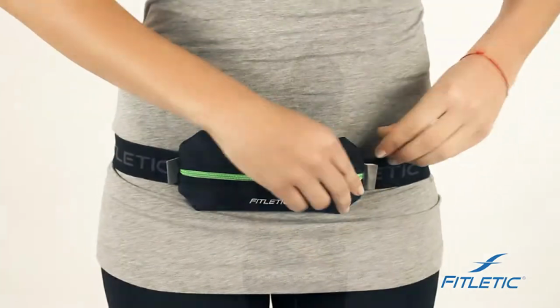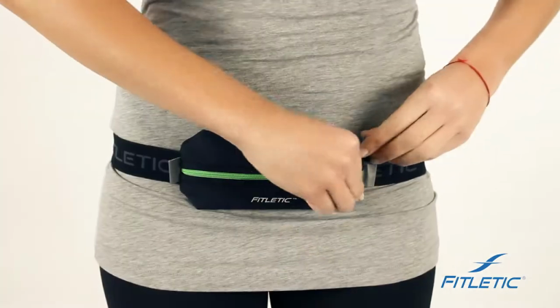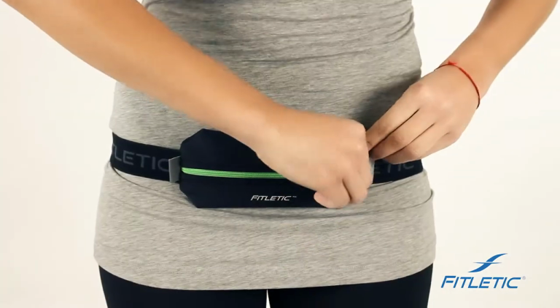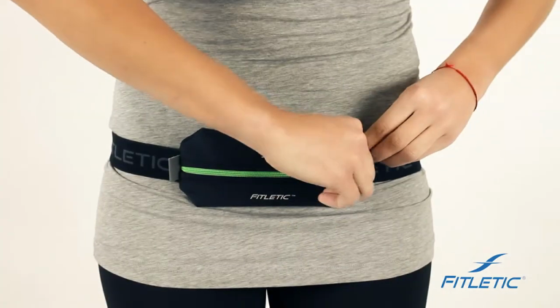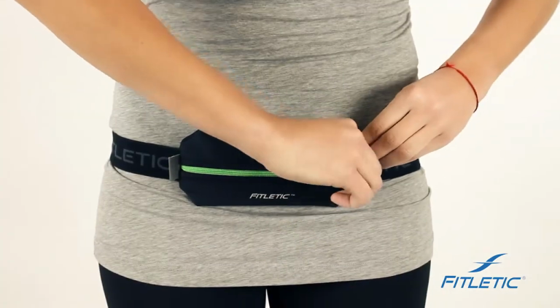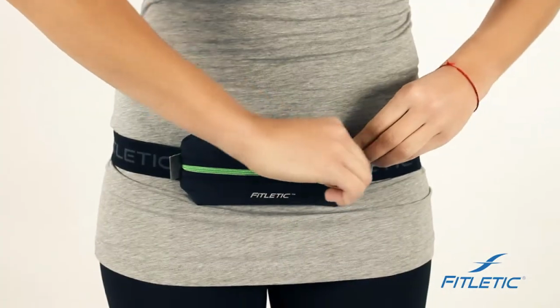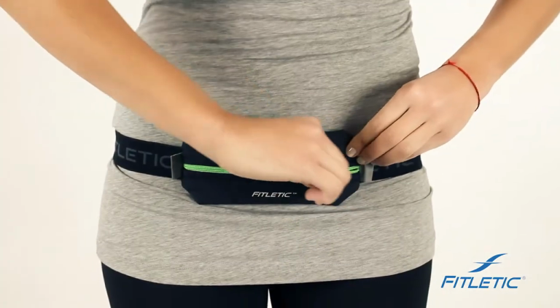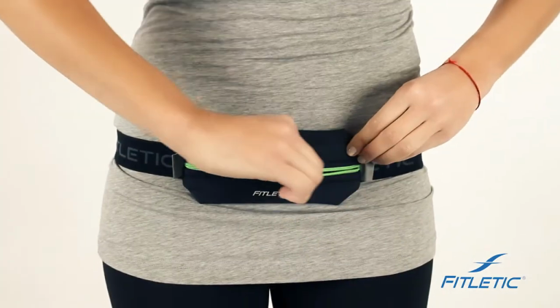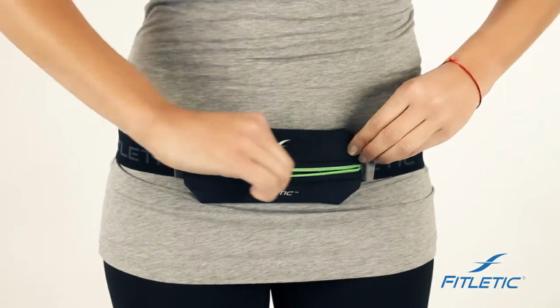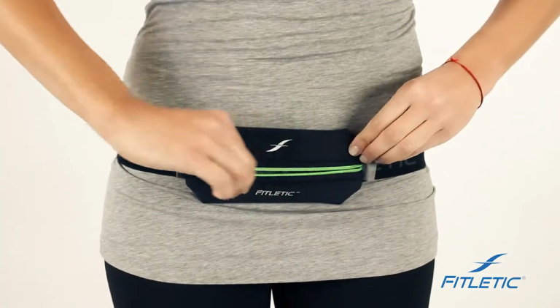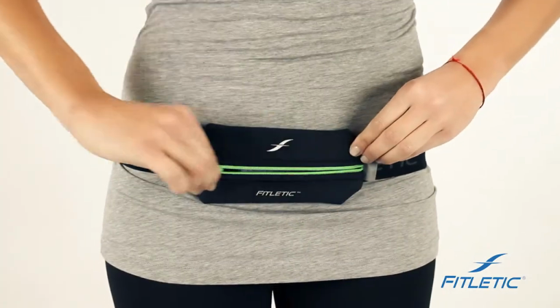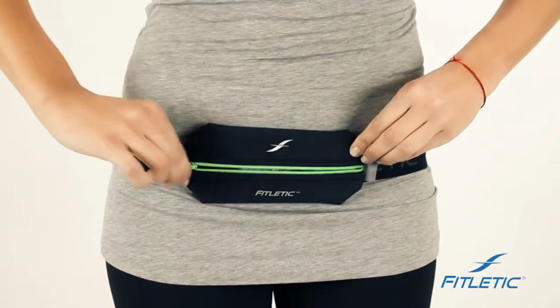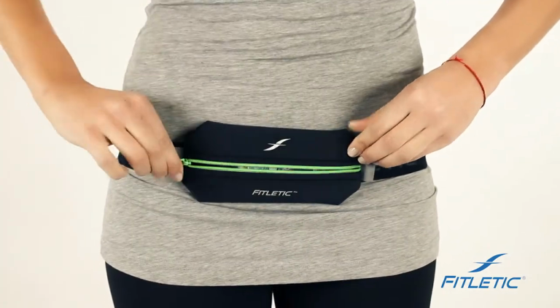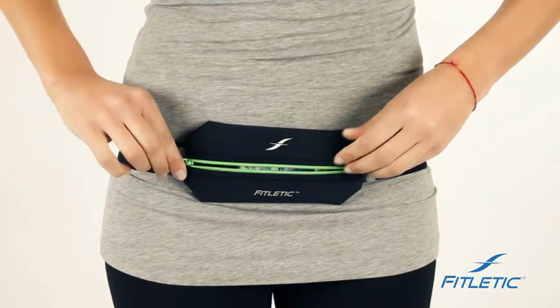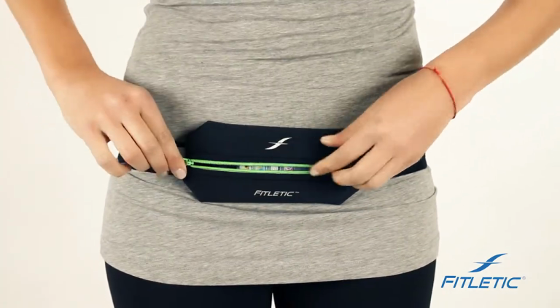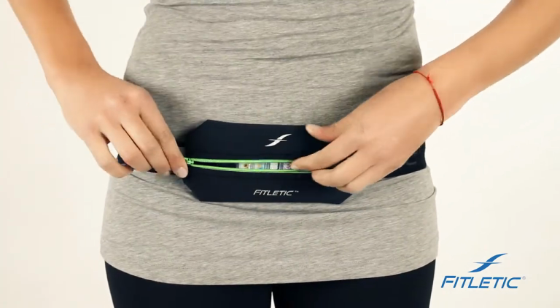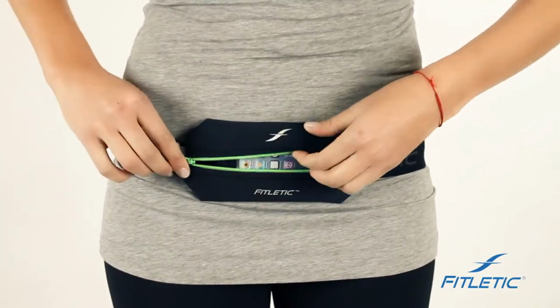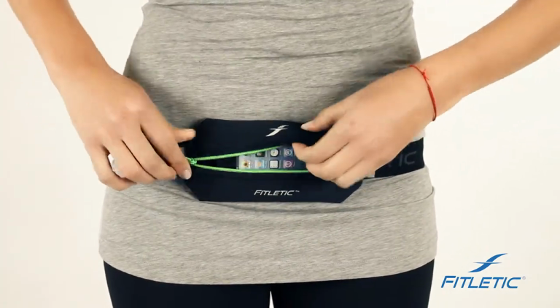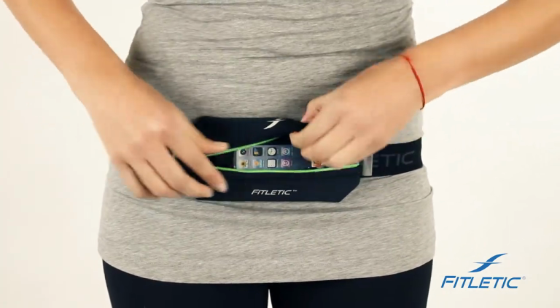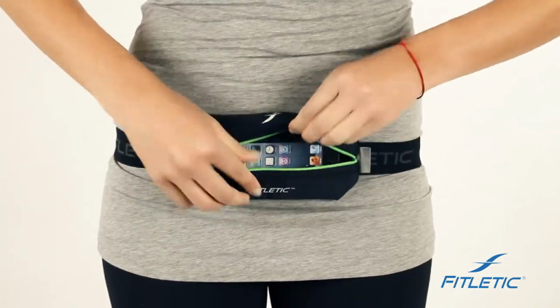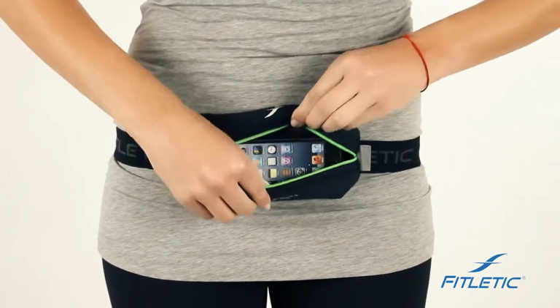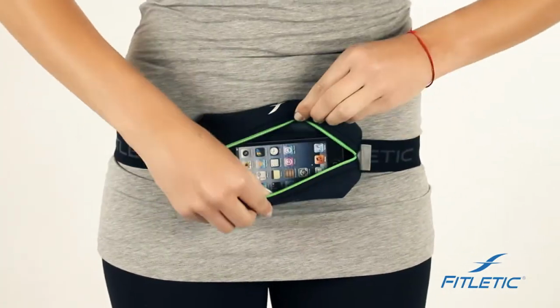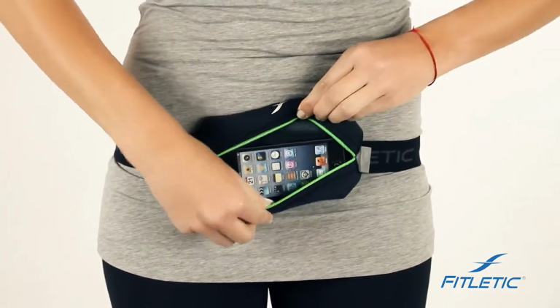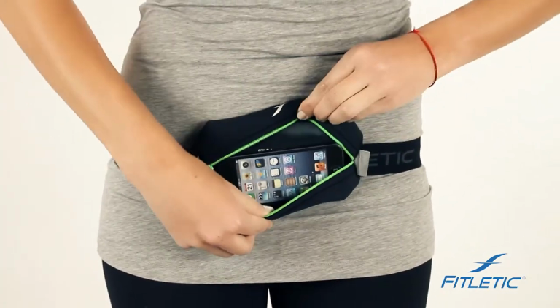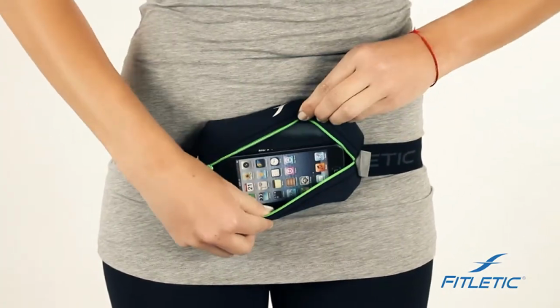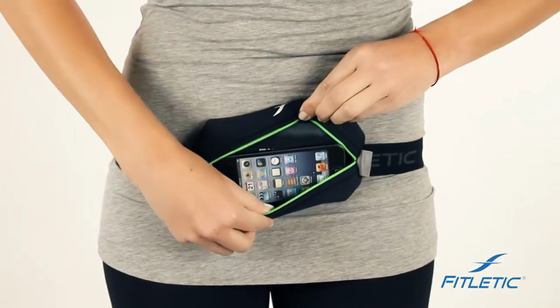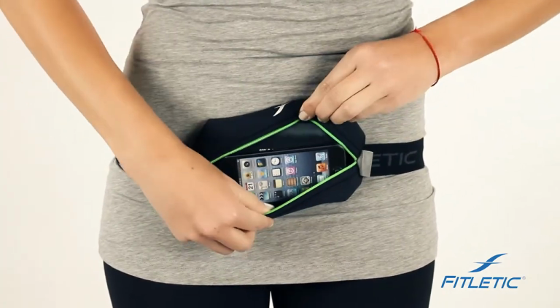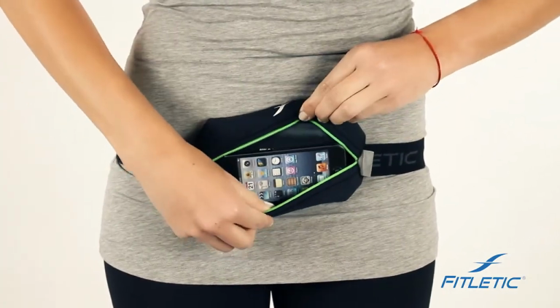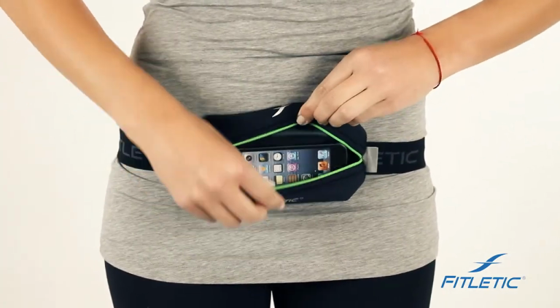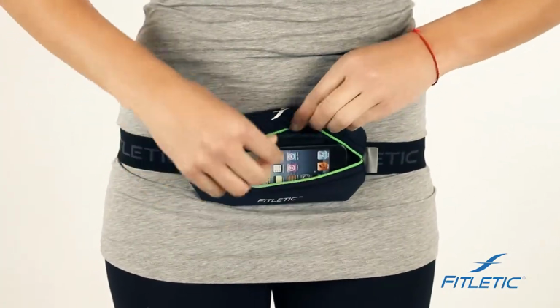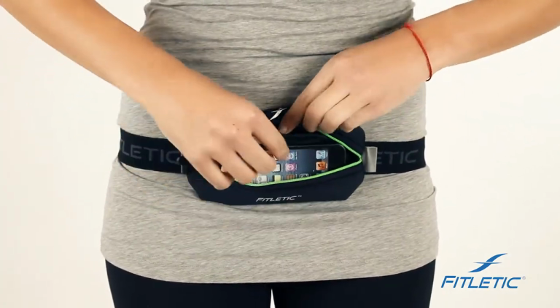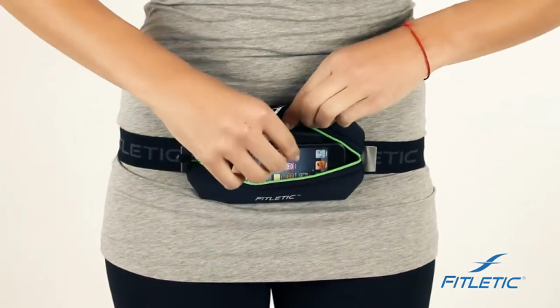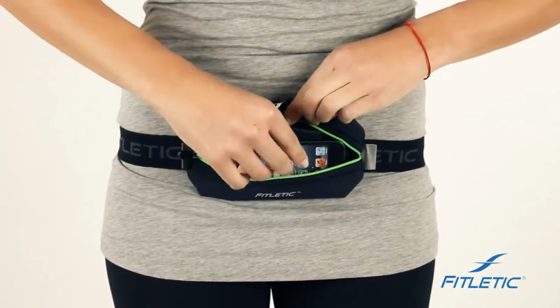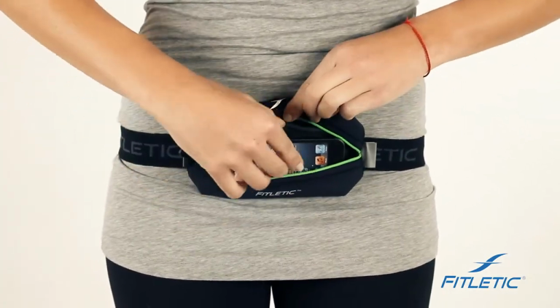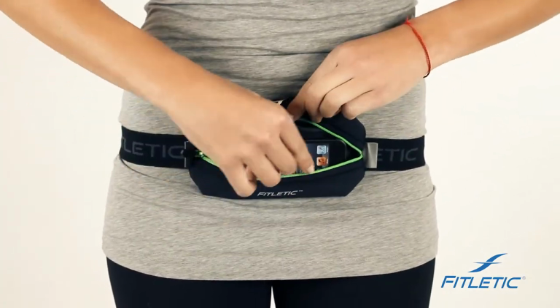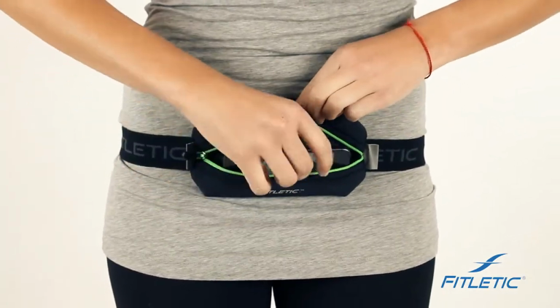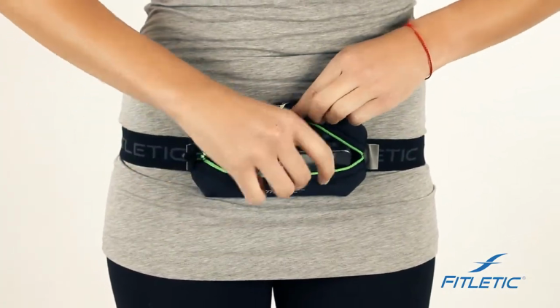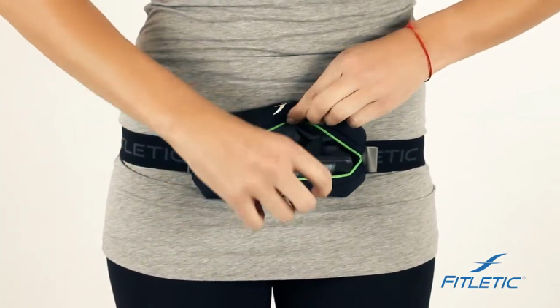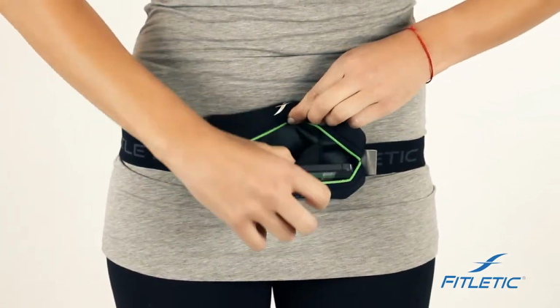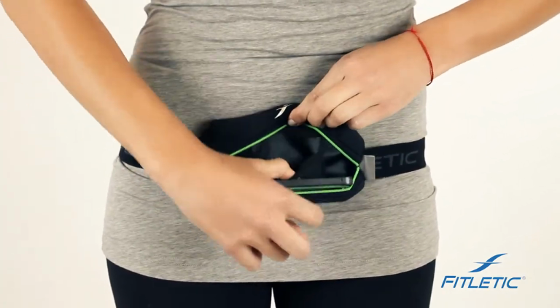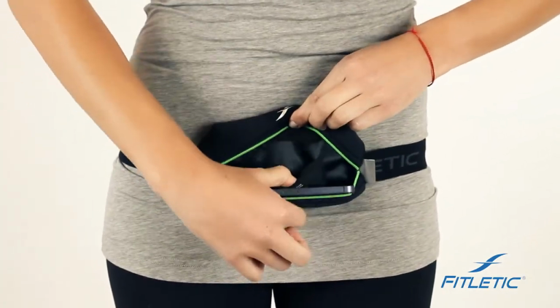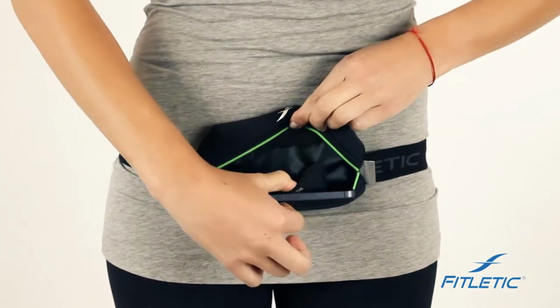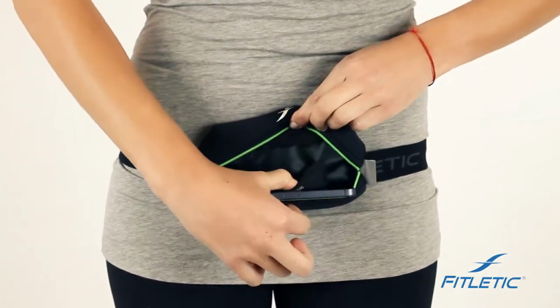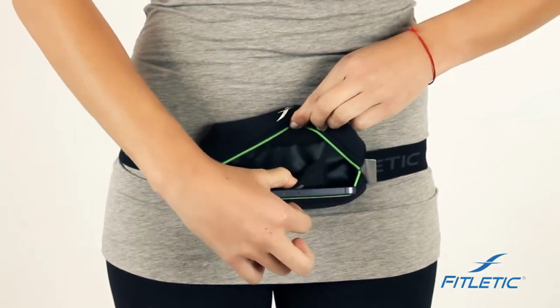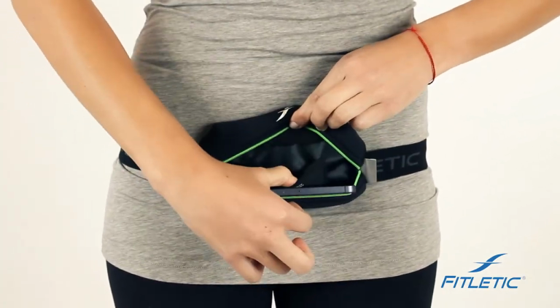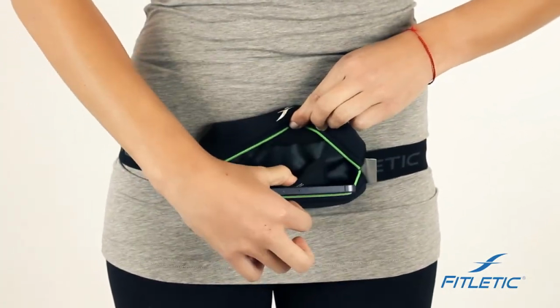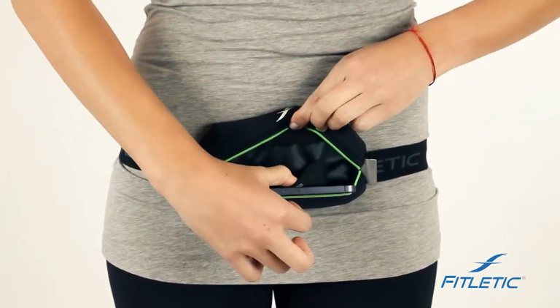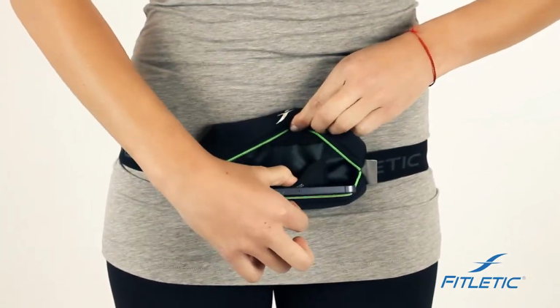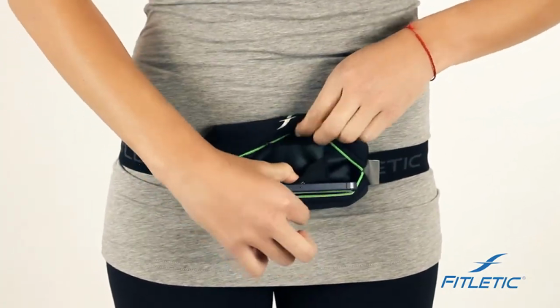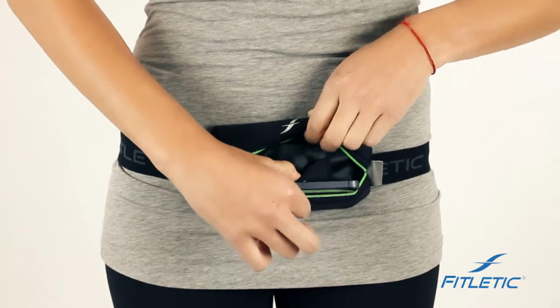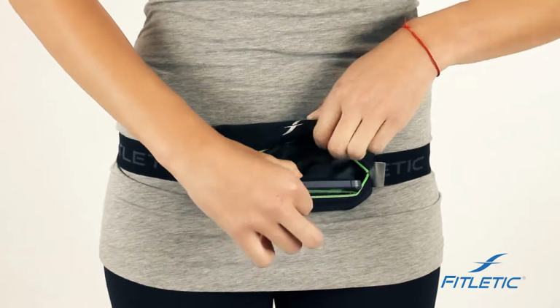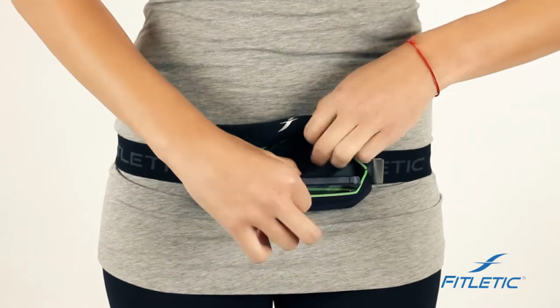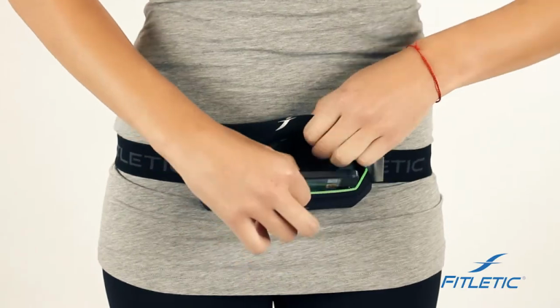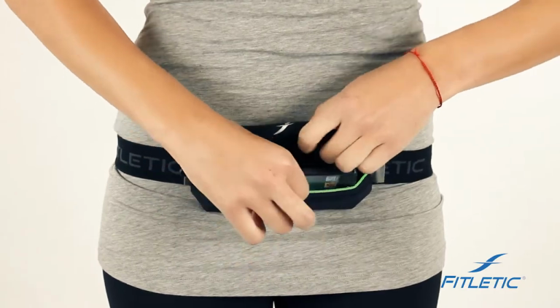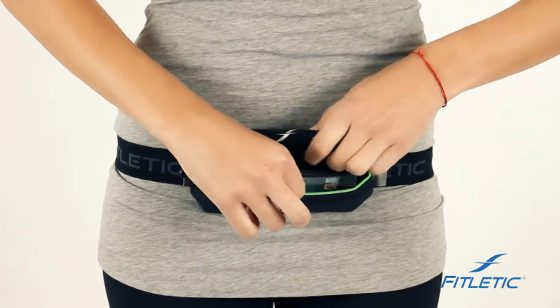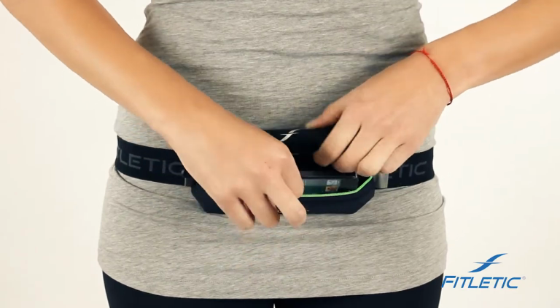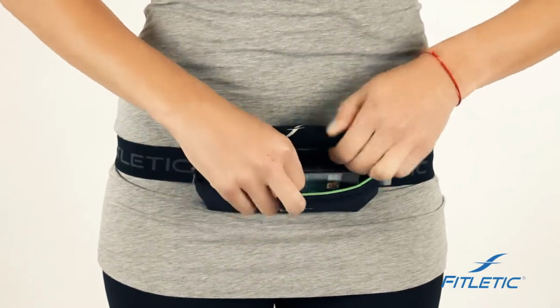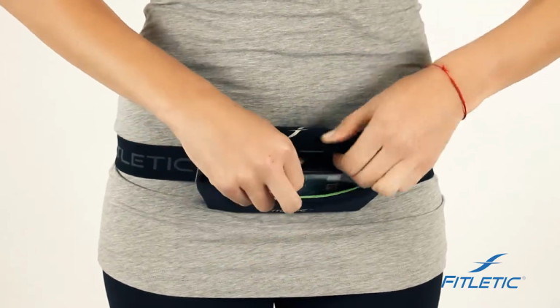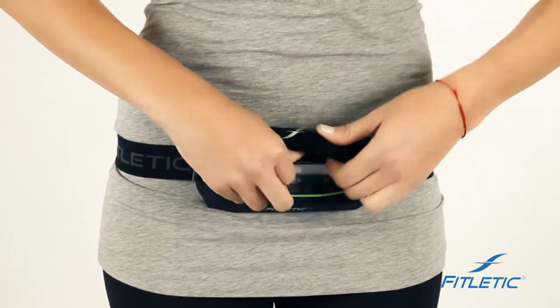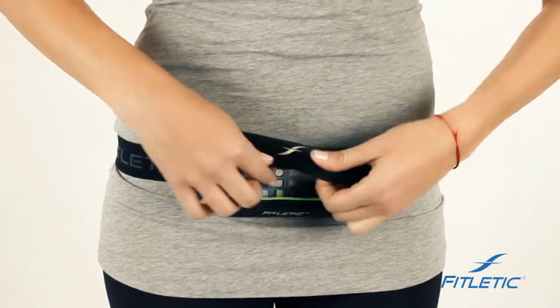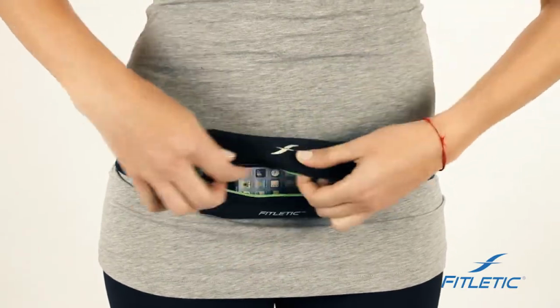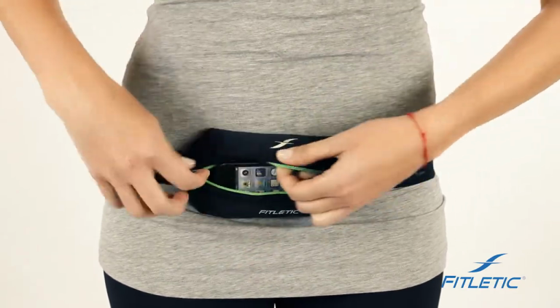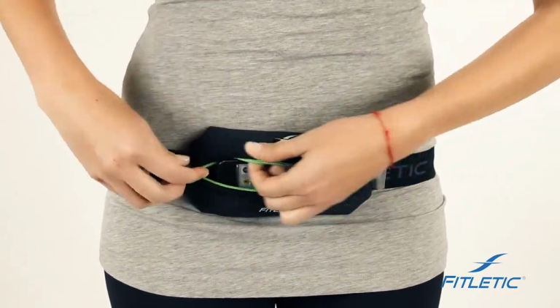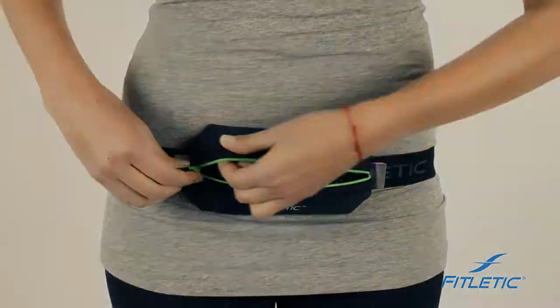They are also designed with a pocket to fit most phones, as well as an inner pocket to fit a key or an ID.